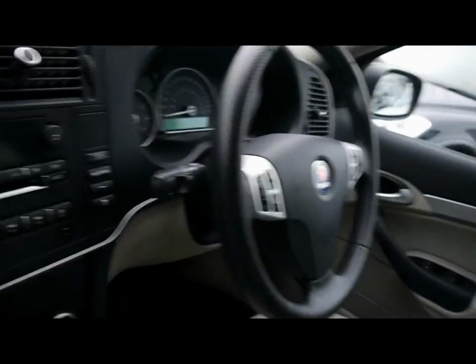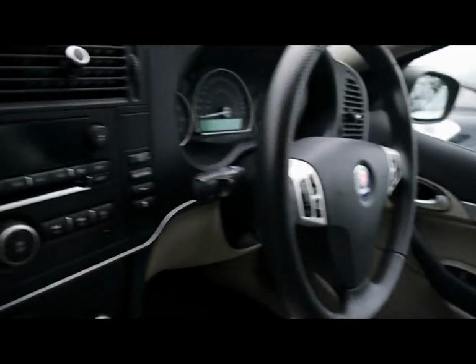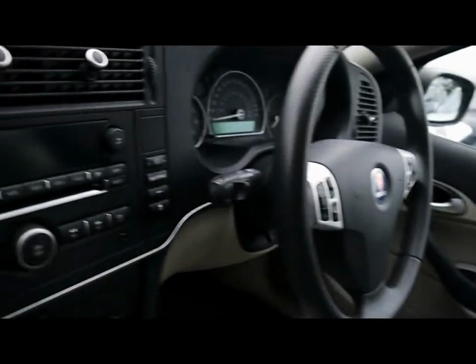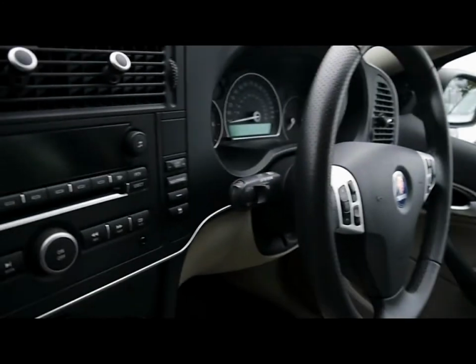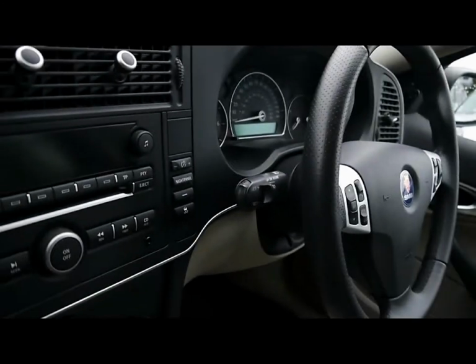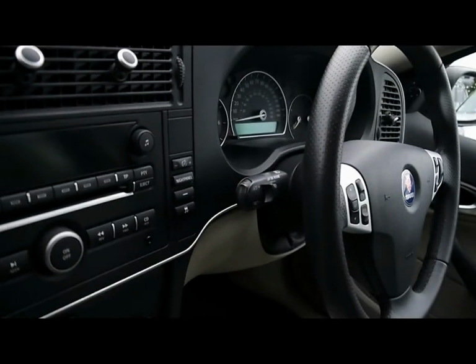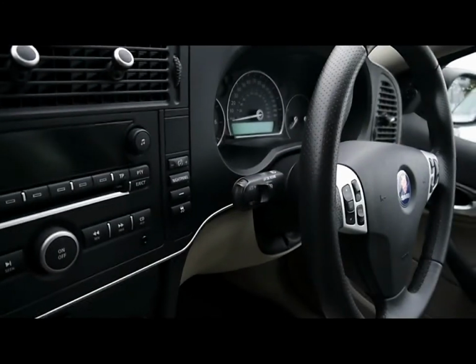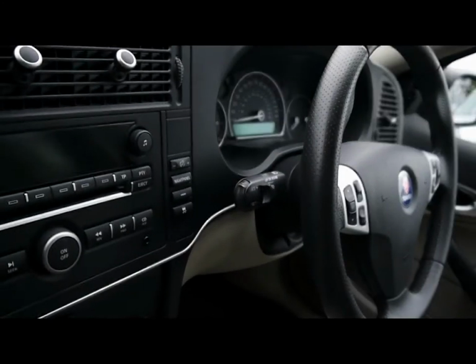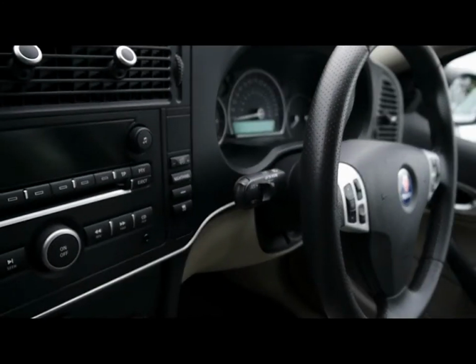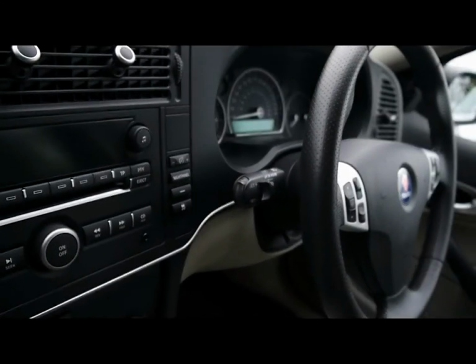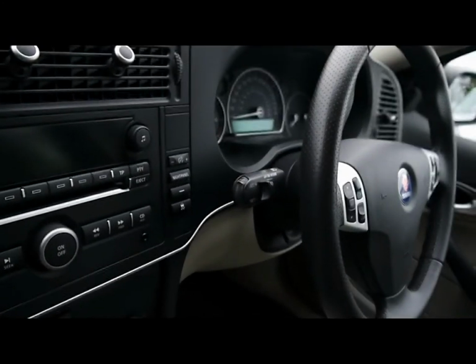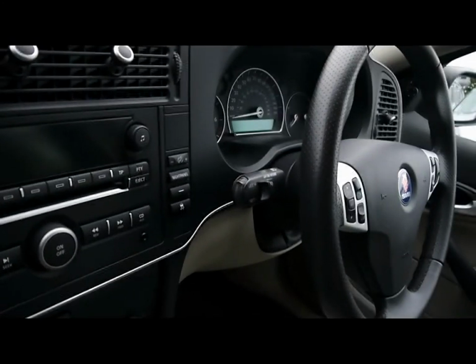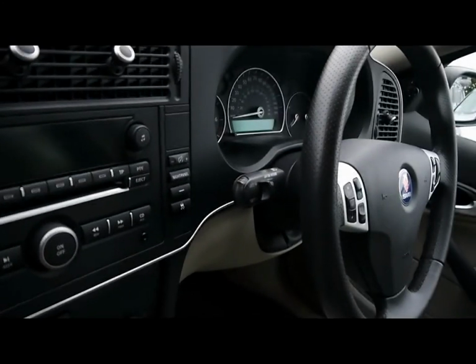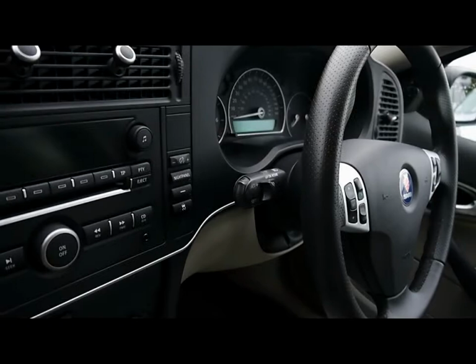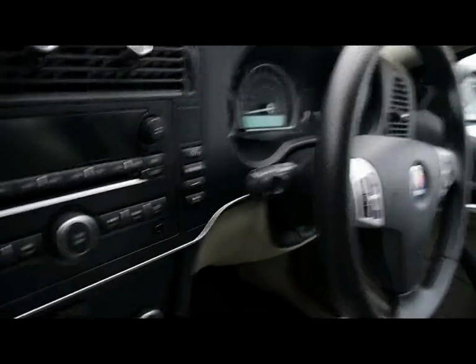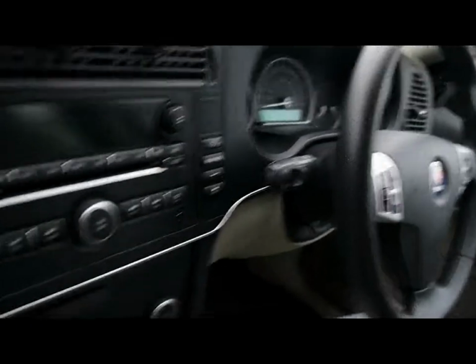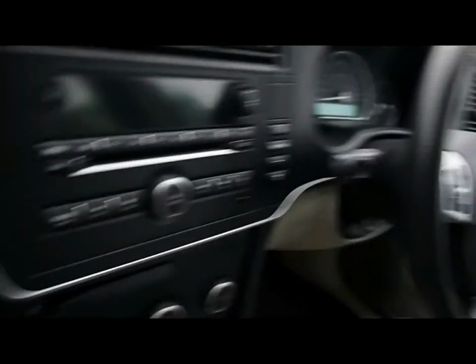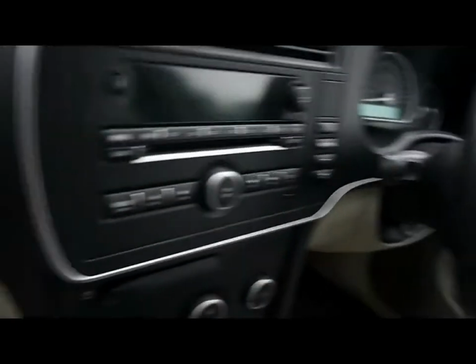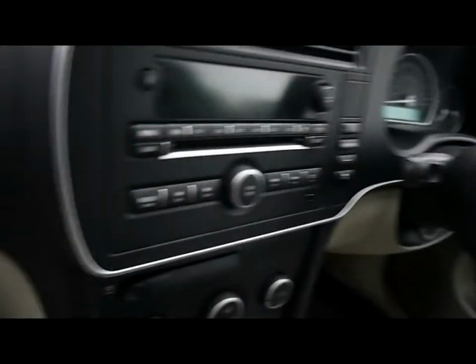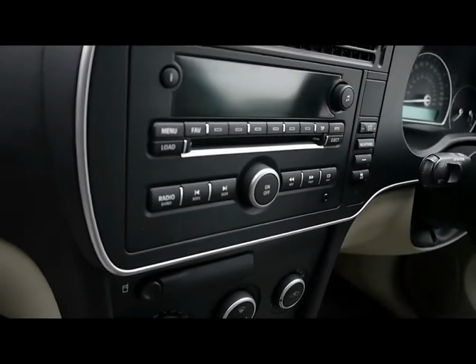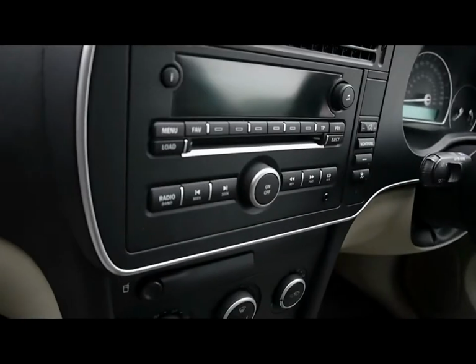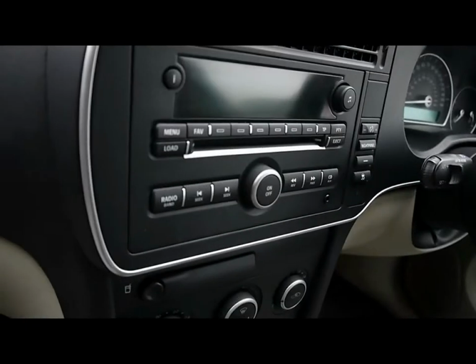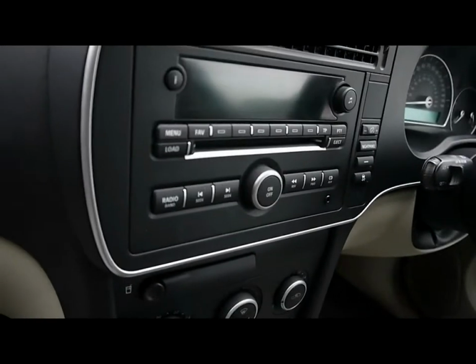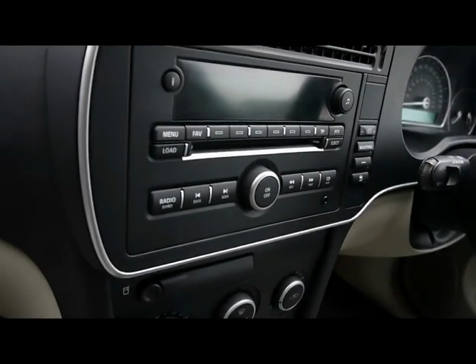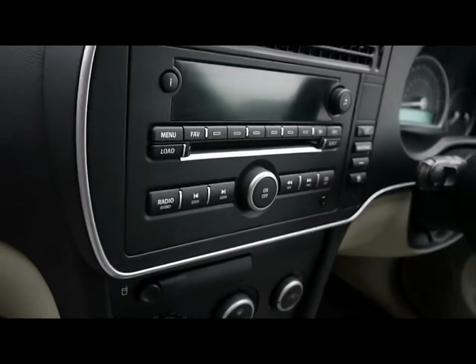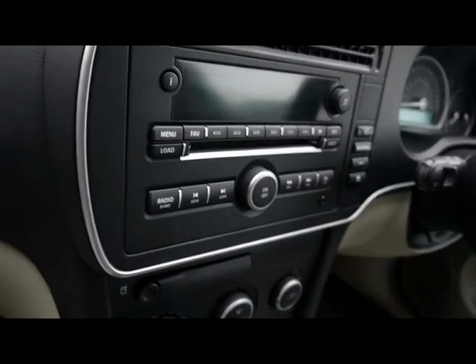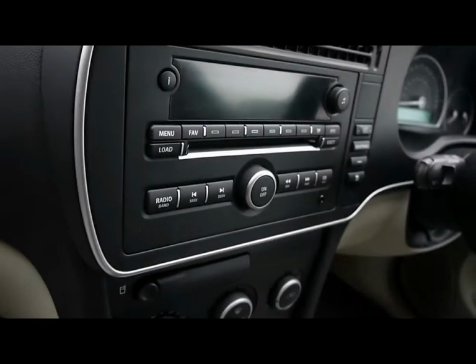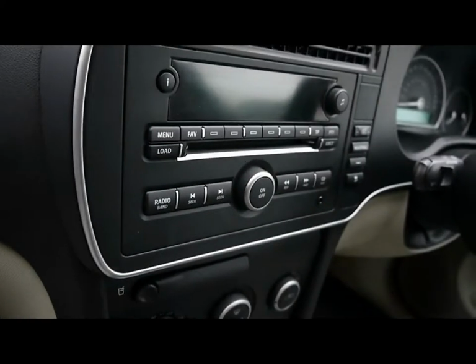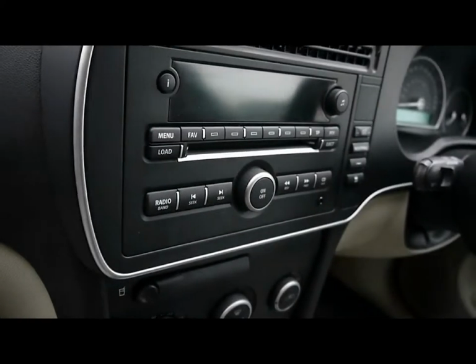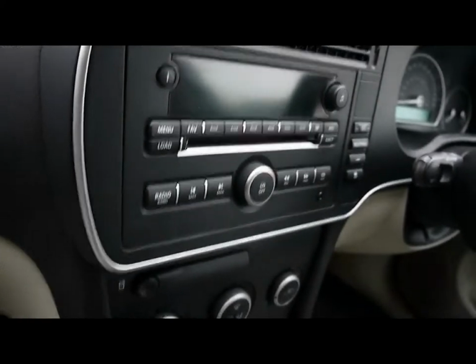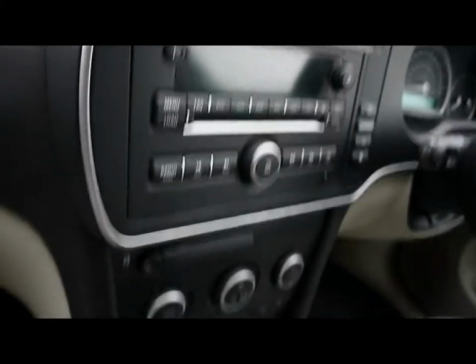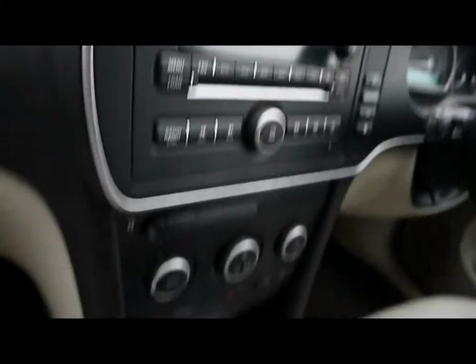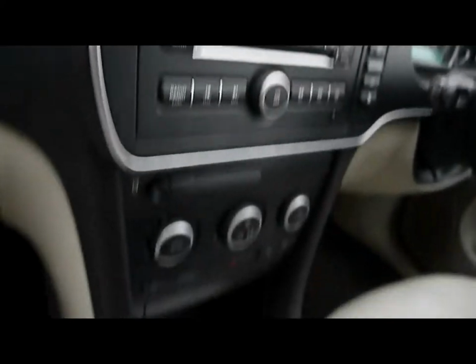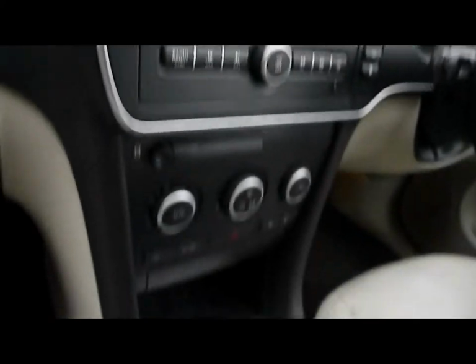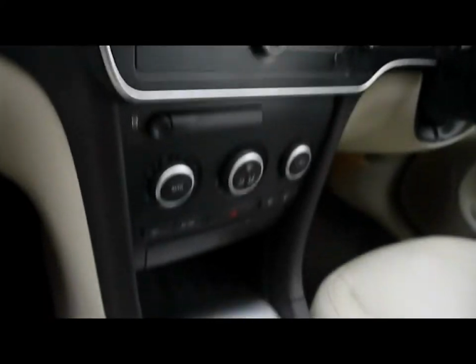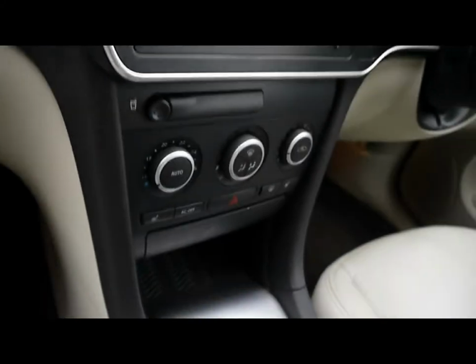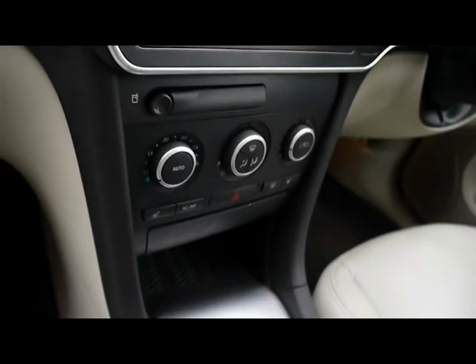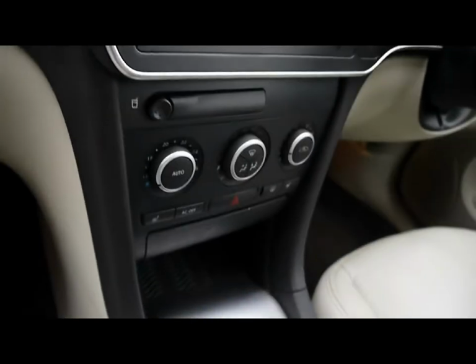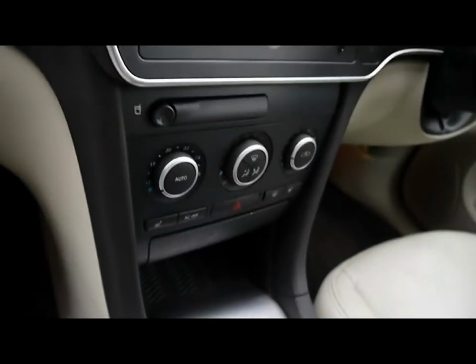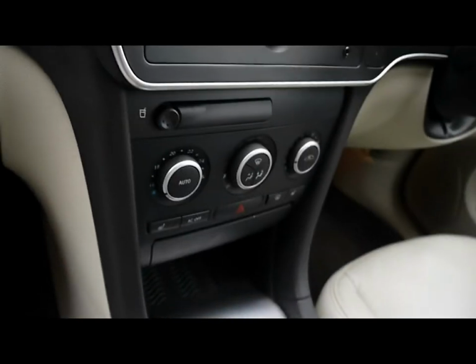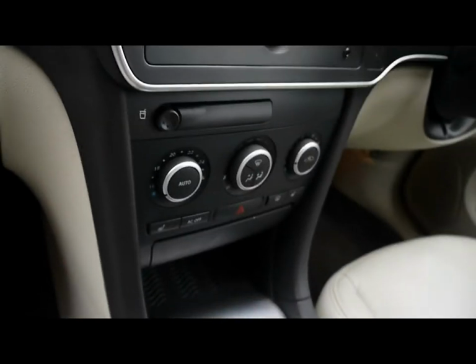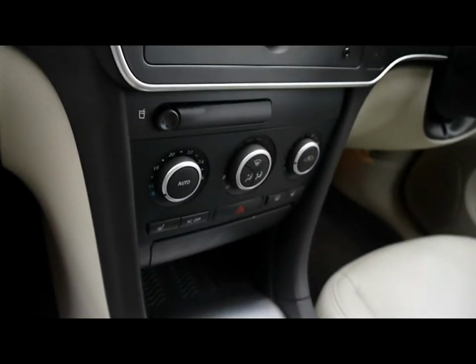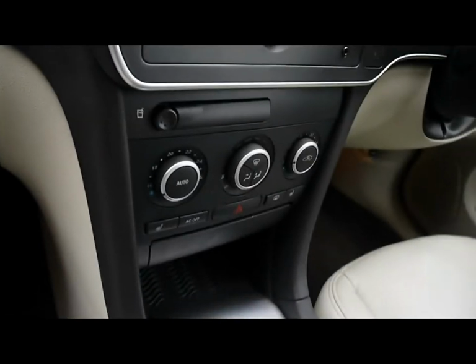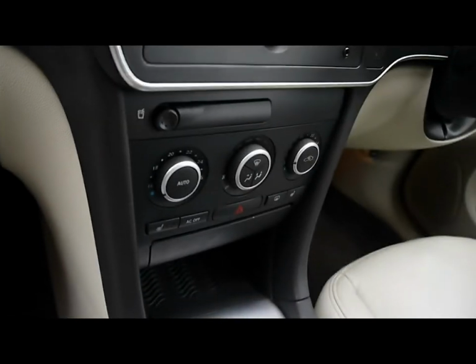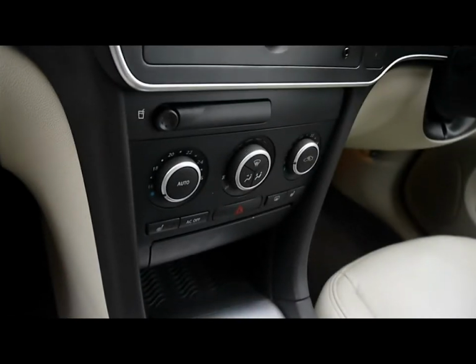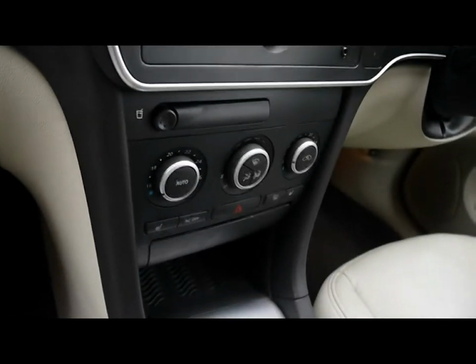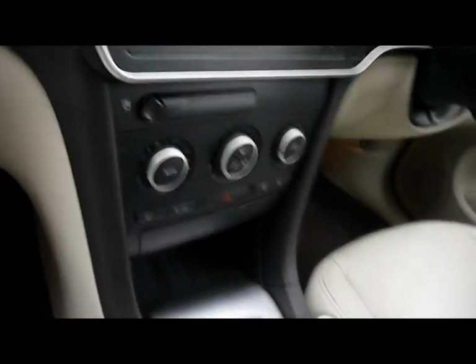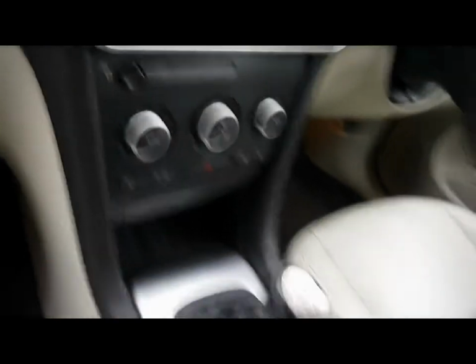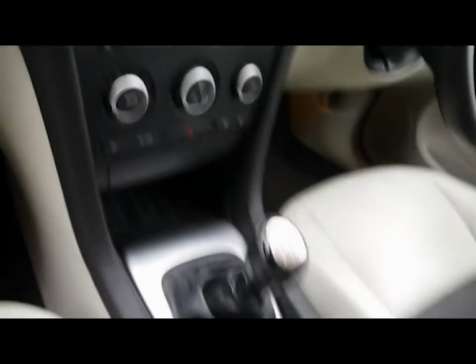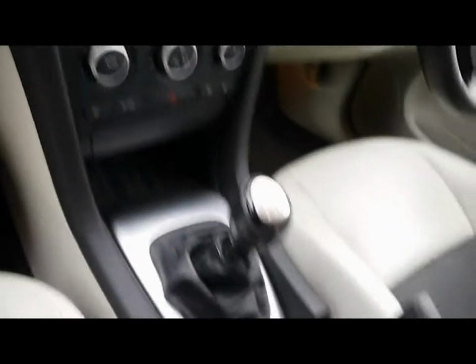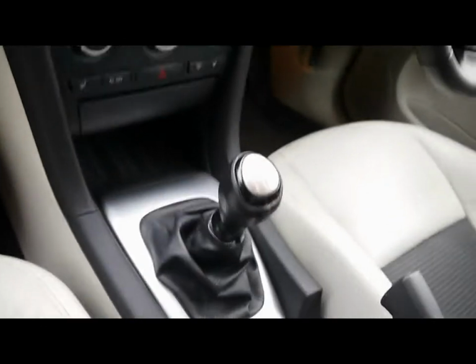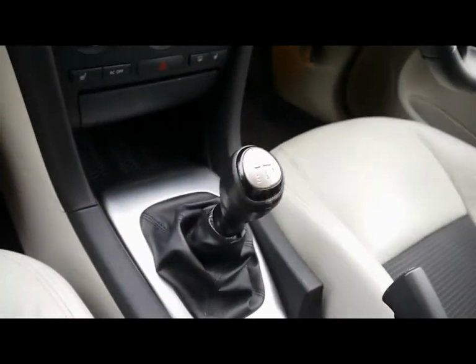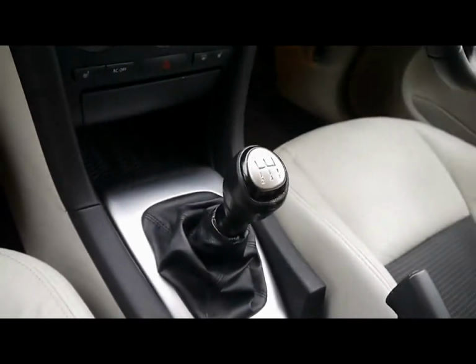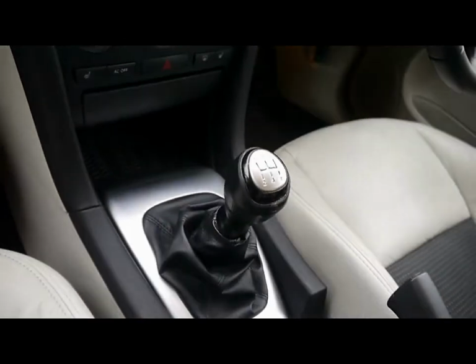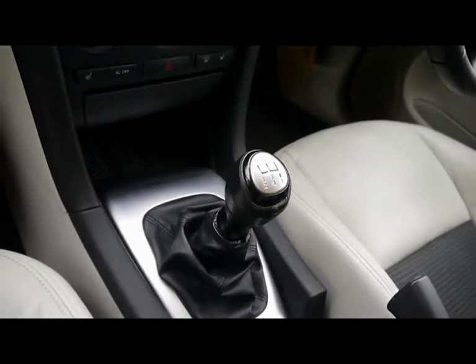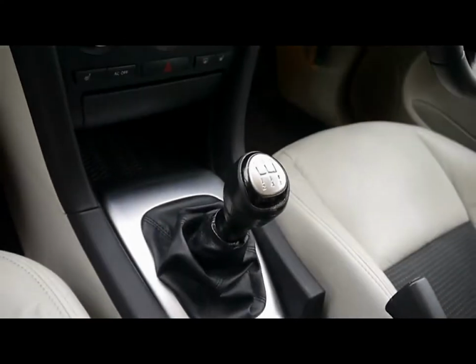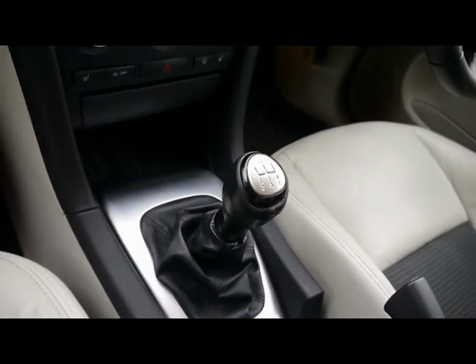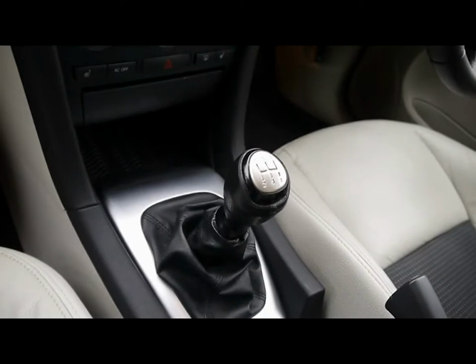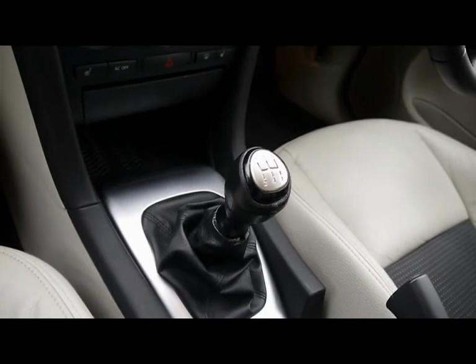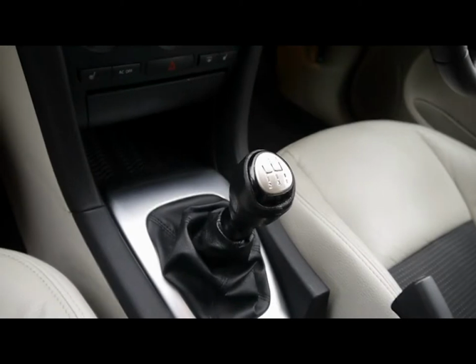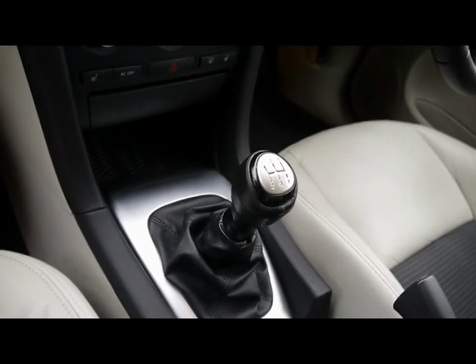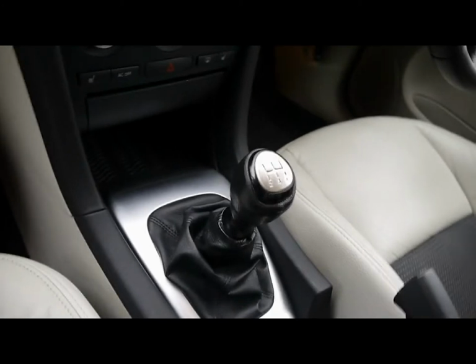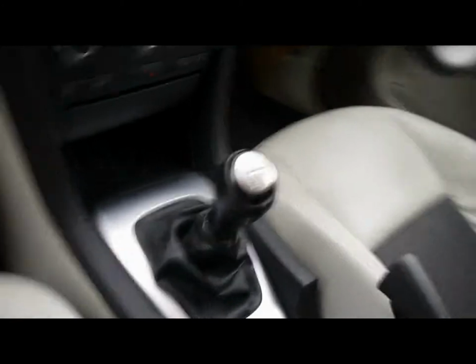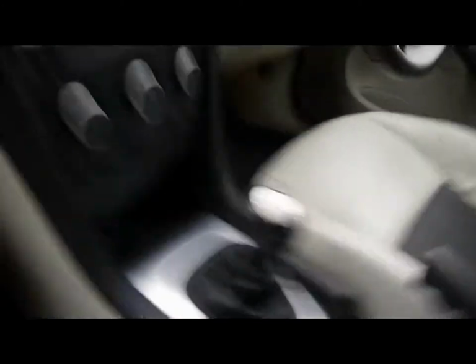There's cruise control, a CD radio with auxiliary input, dual zone climate control, and a six speed manual gearbox.